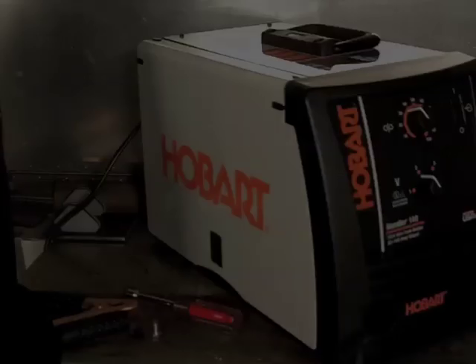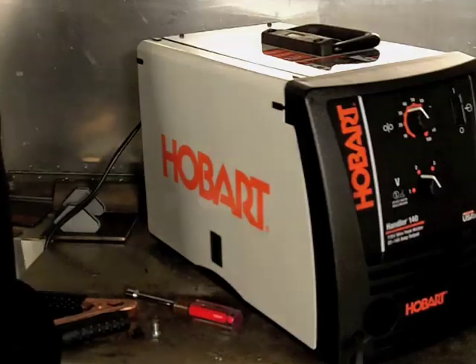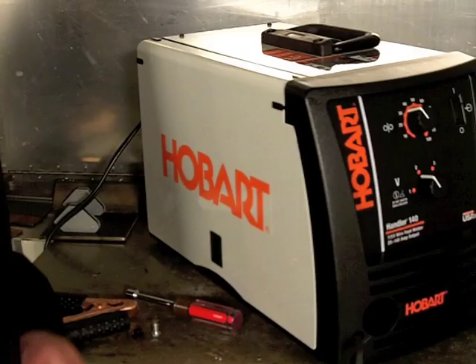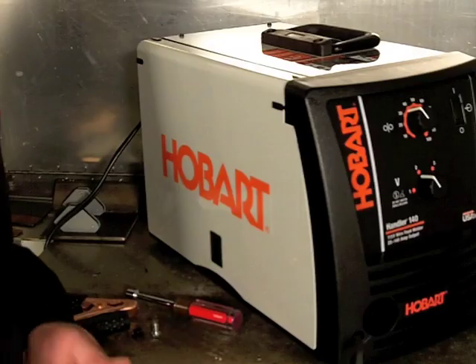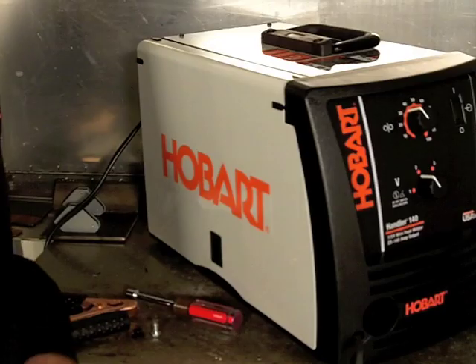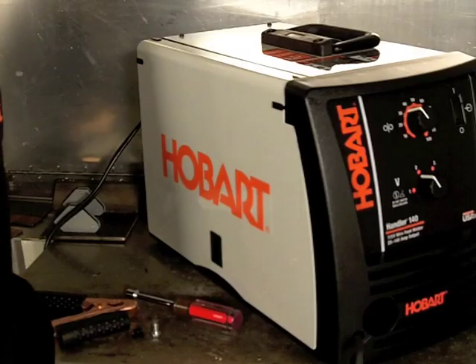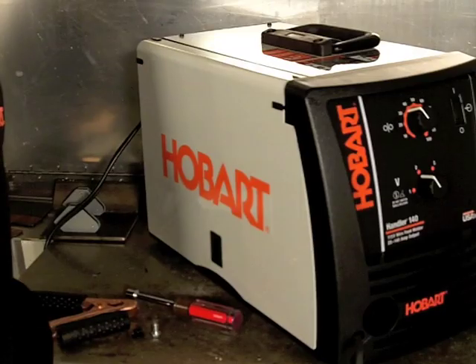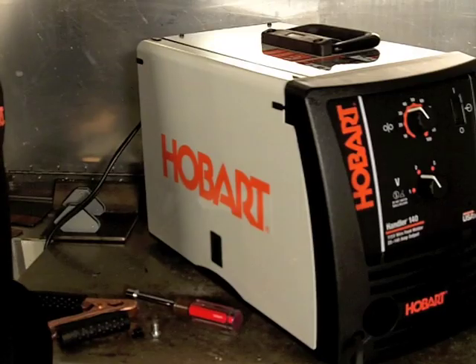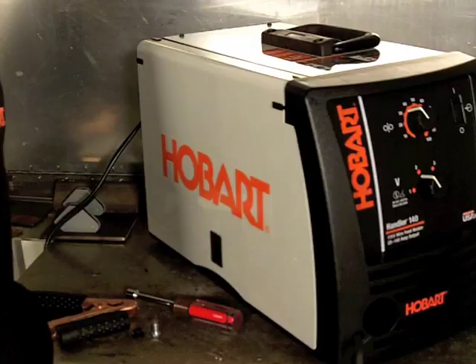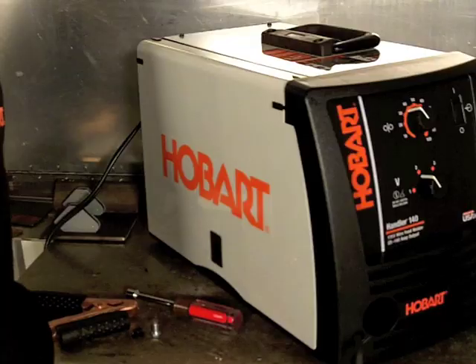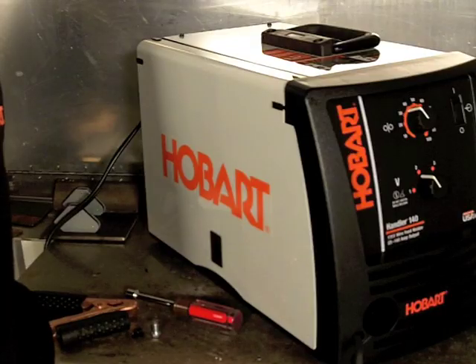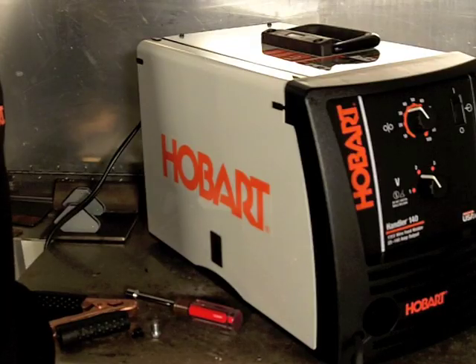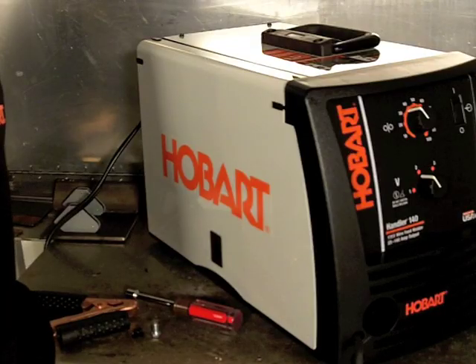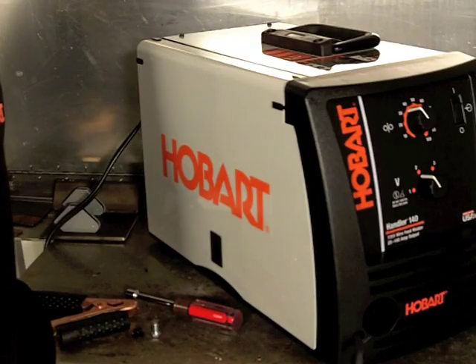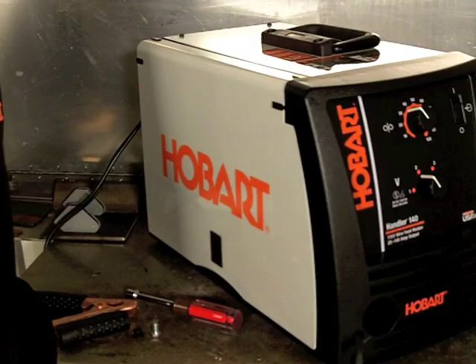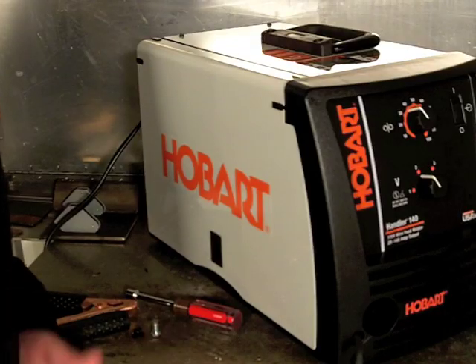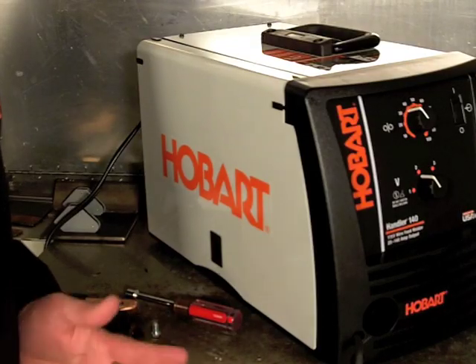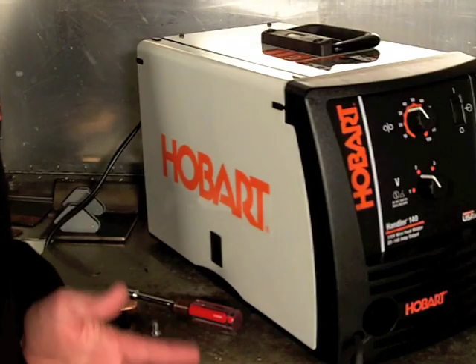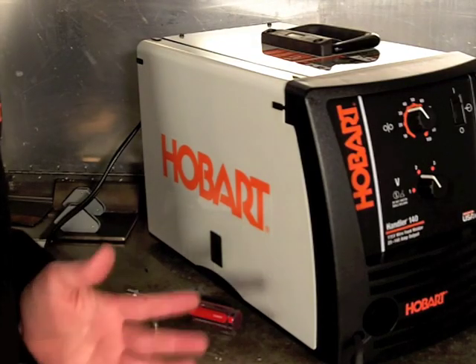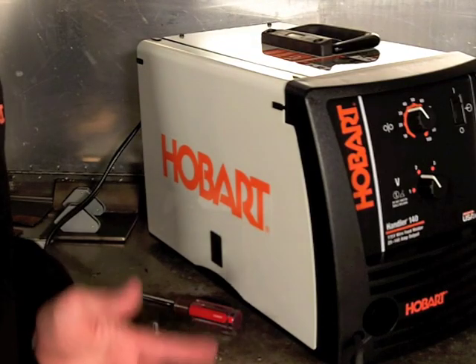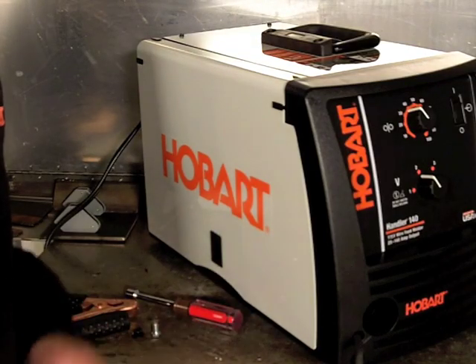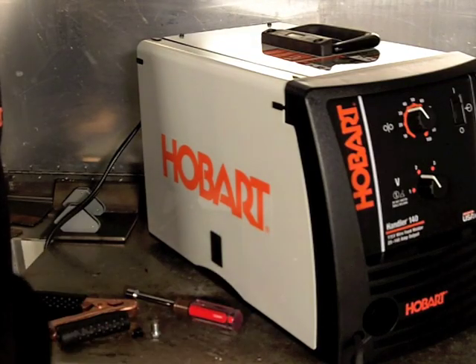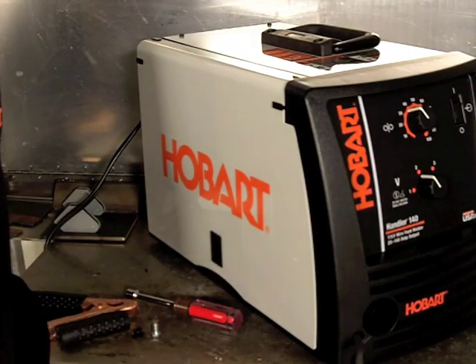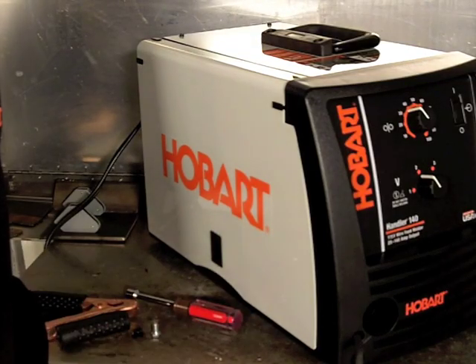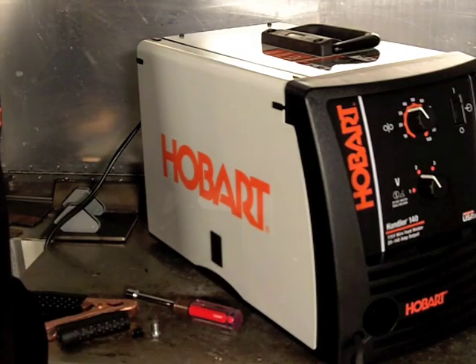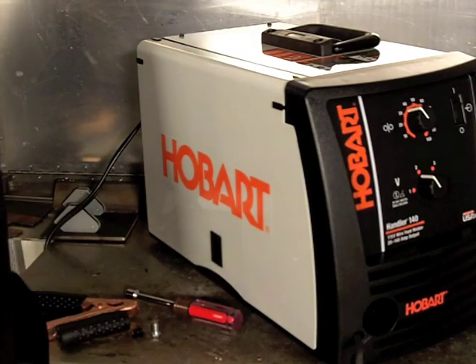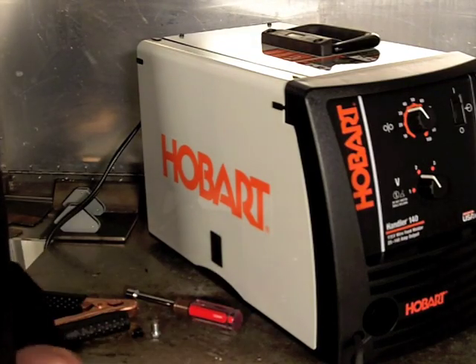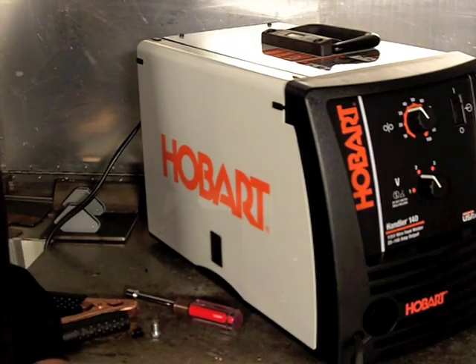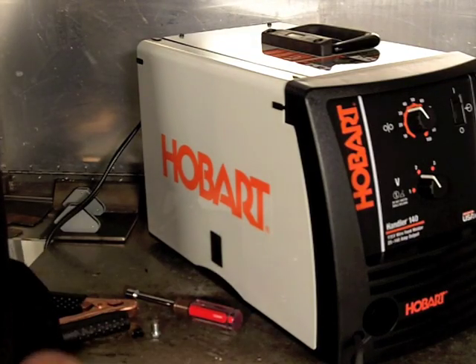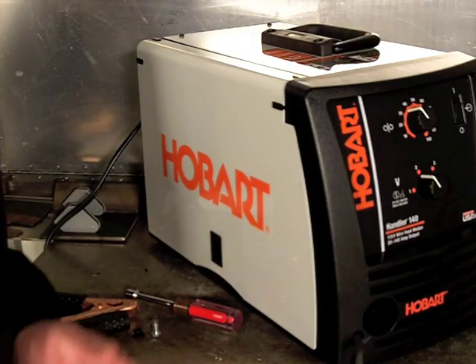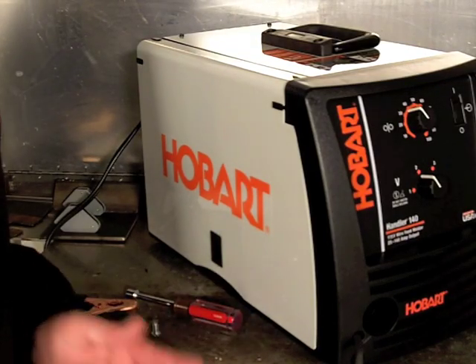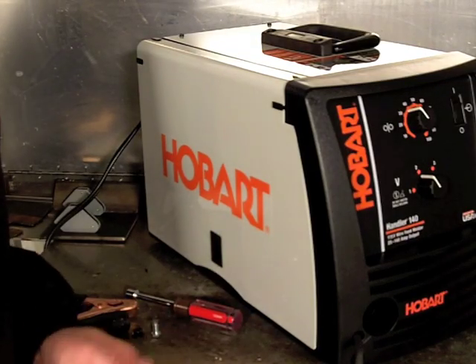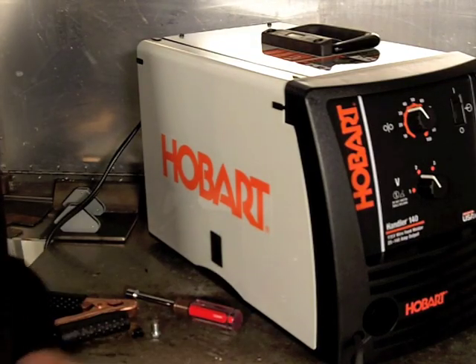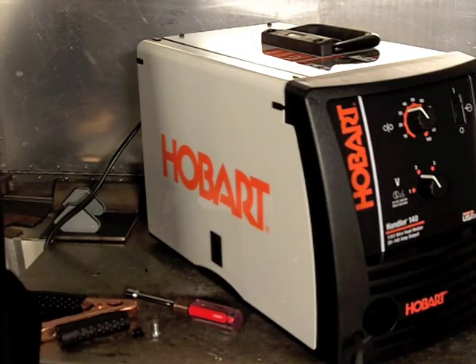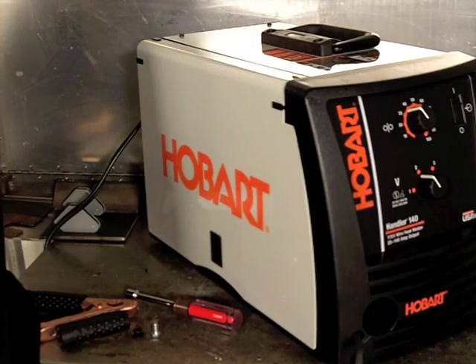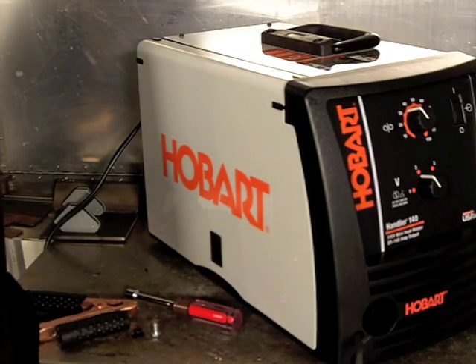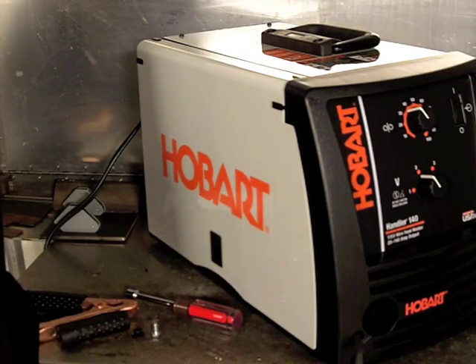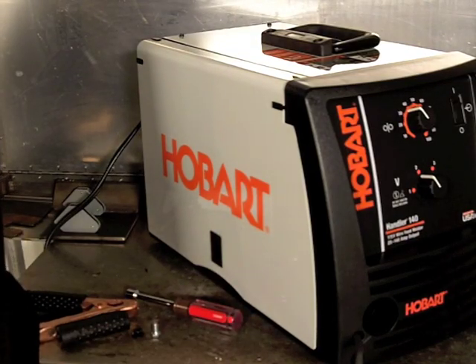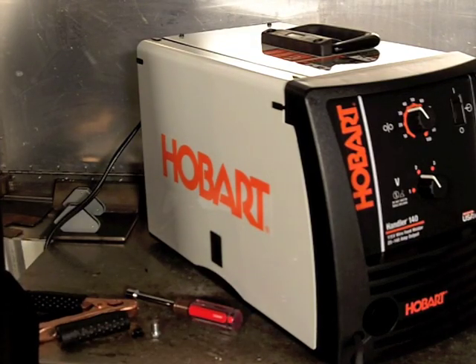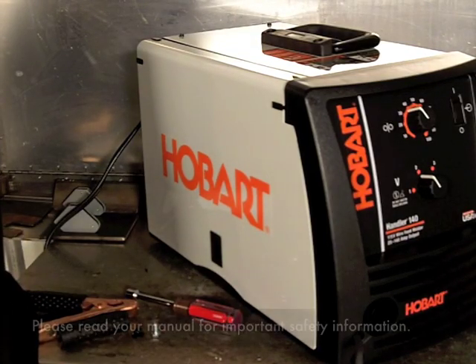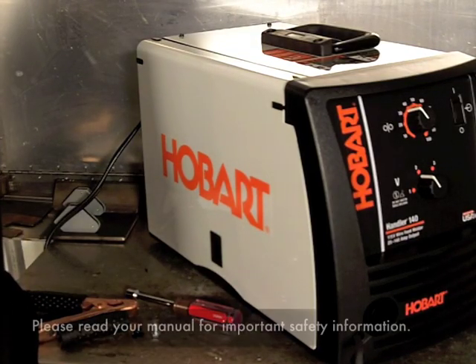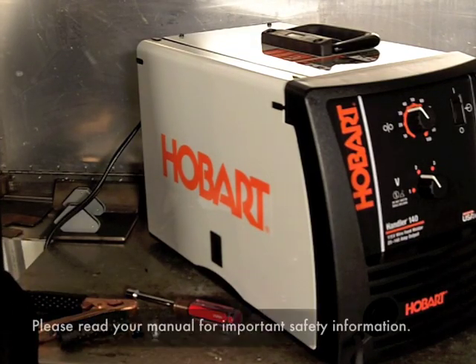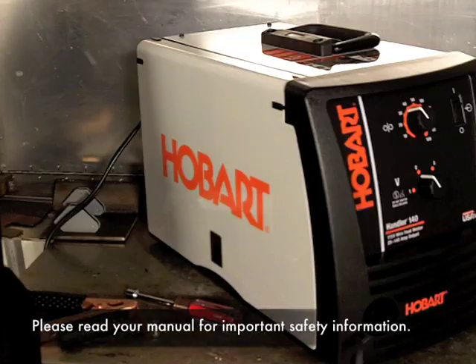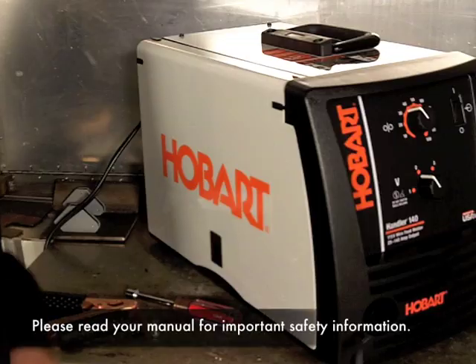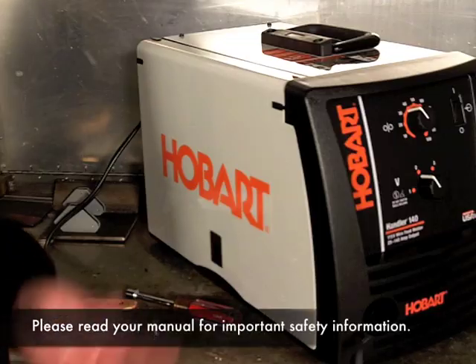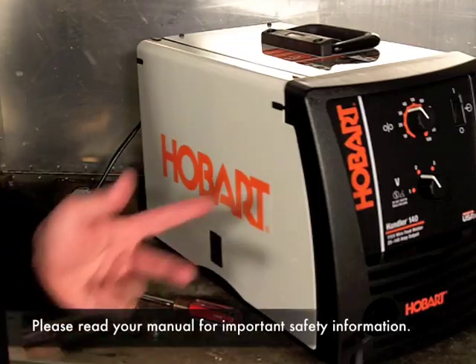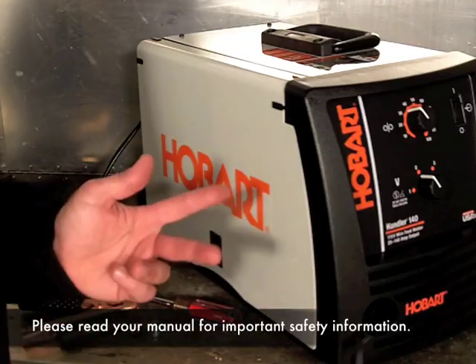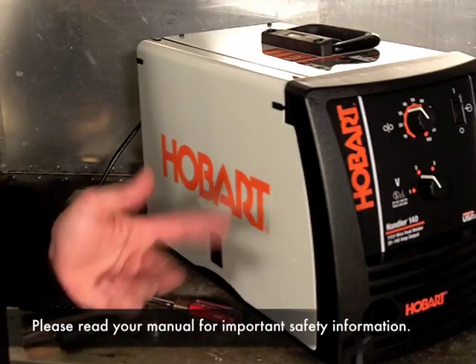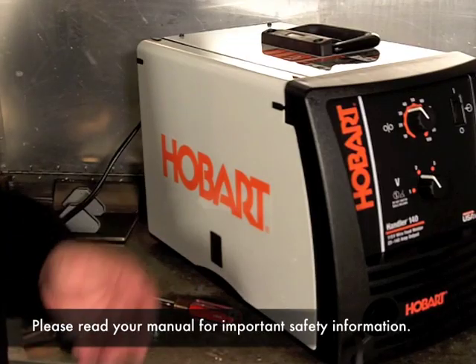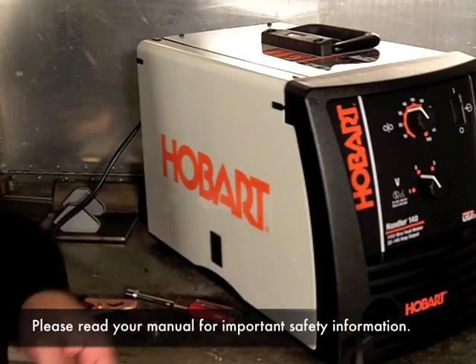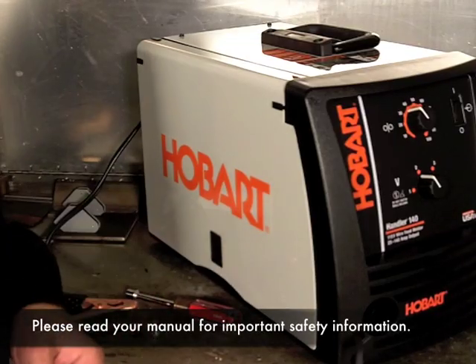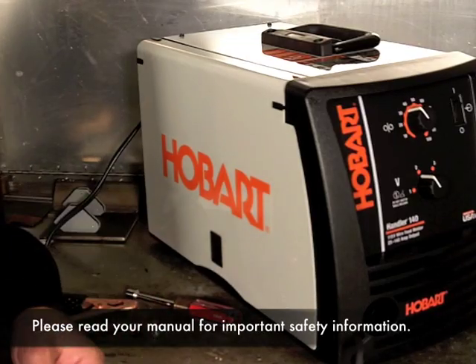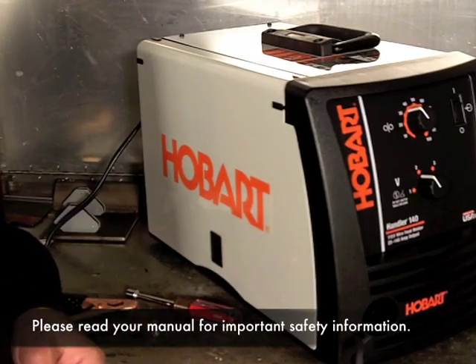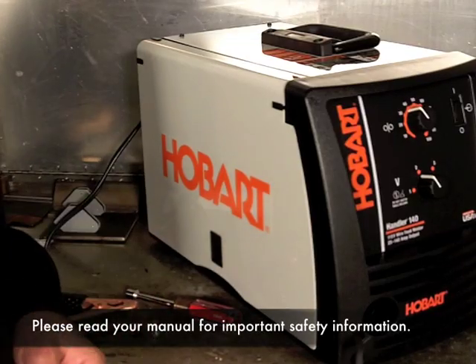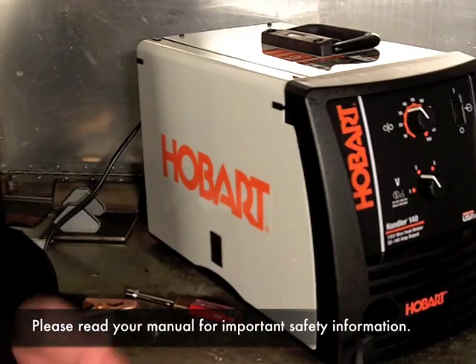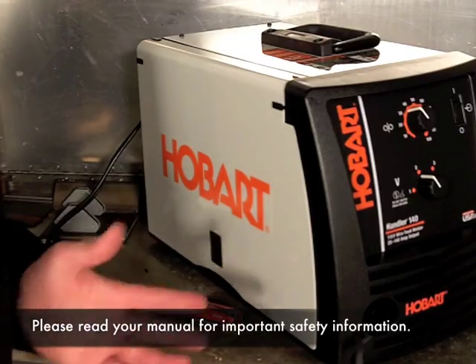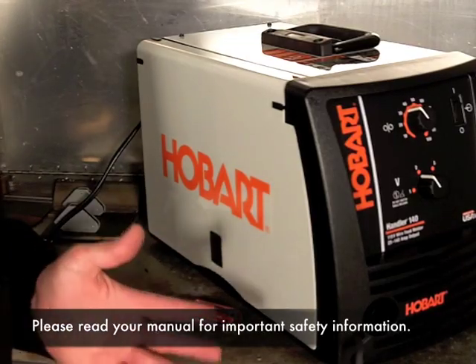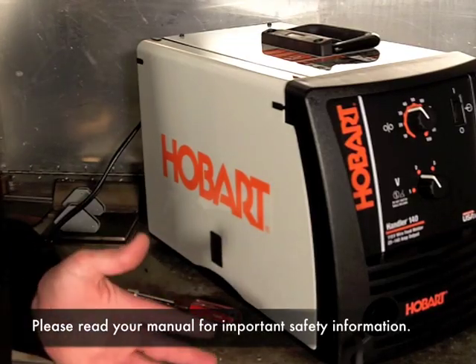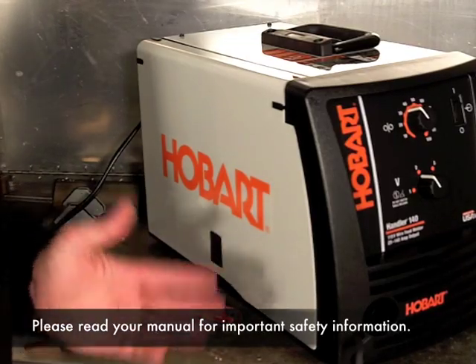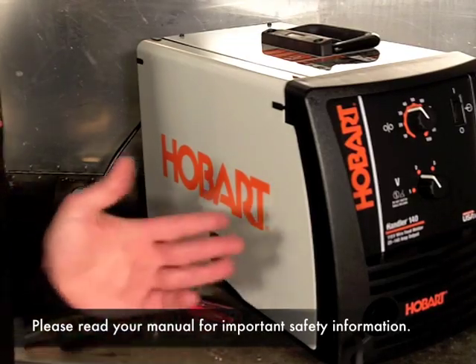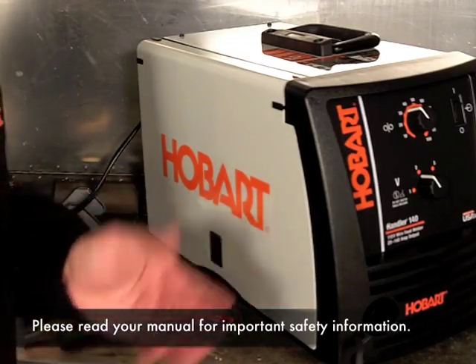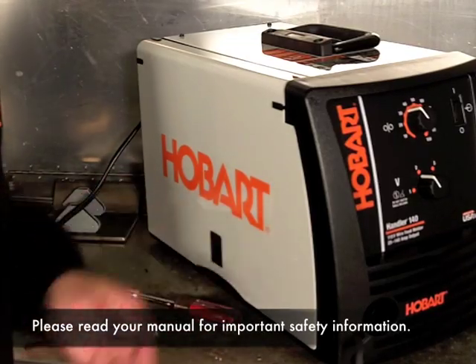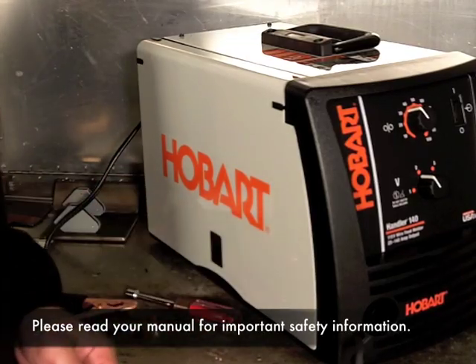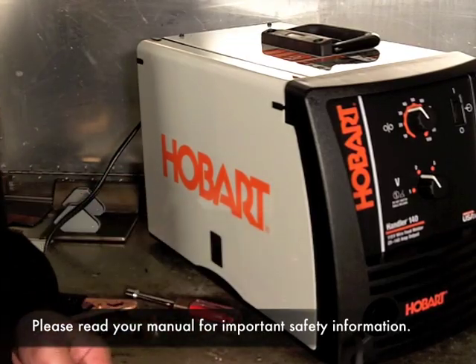Today I'm going to be showing you how to properly set up your Hobart Handler Wire Feed Welder. We'll be using the Handler 140.